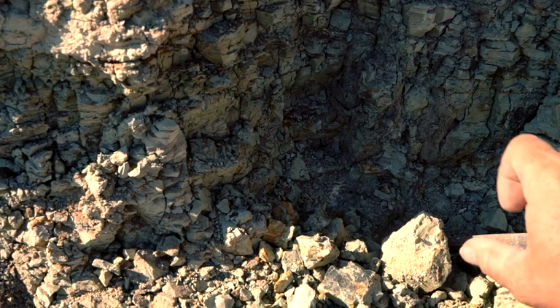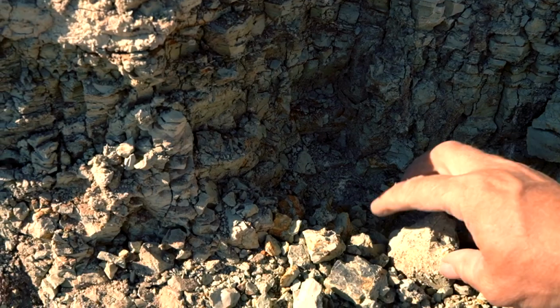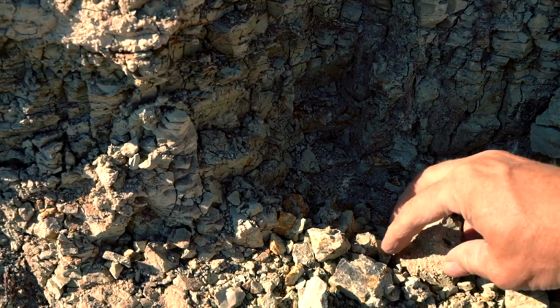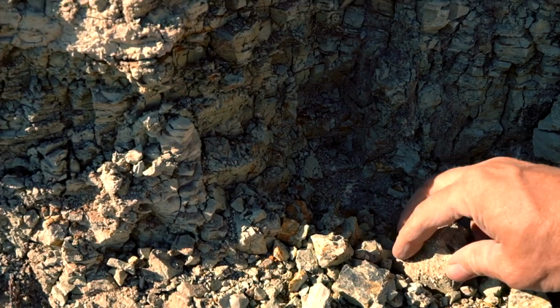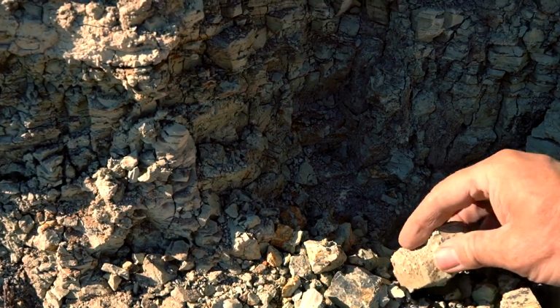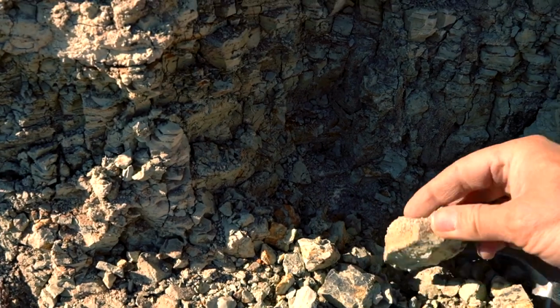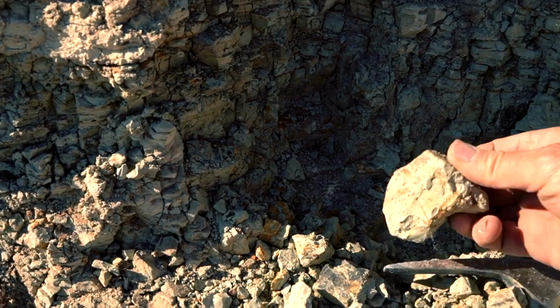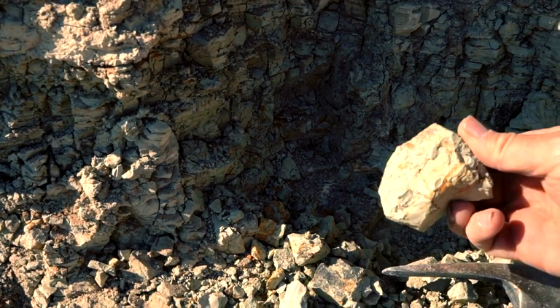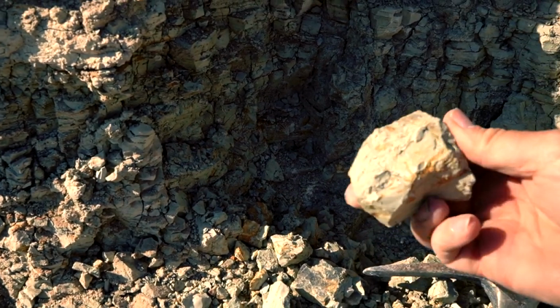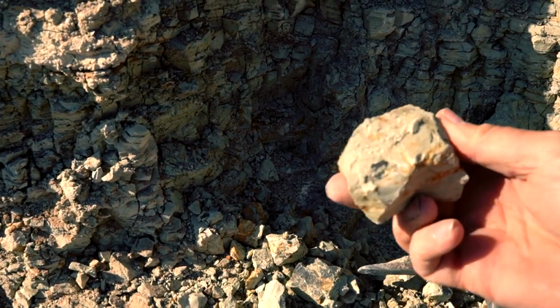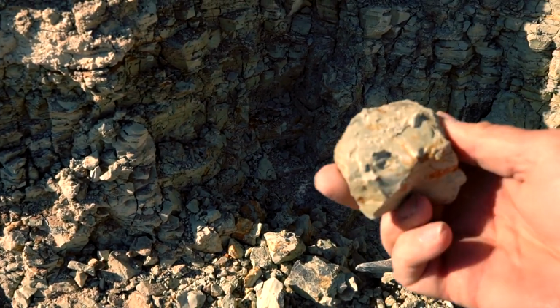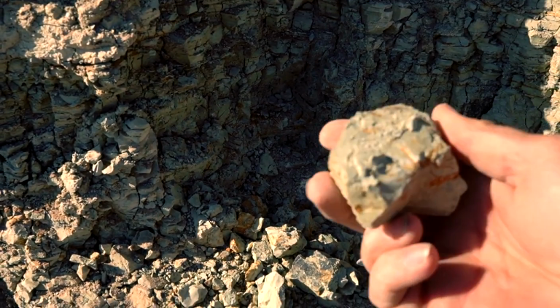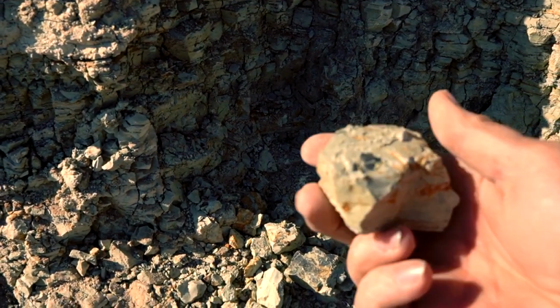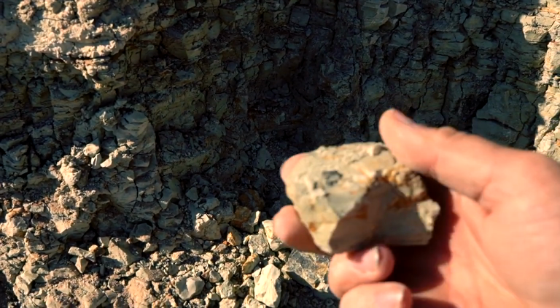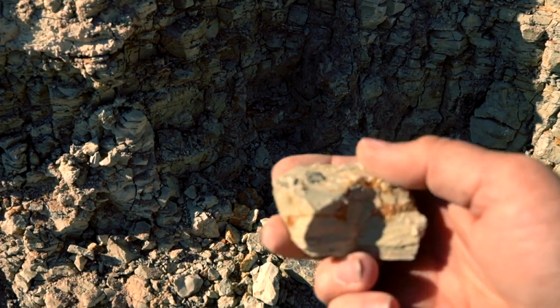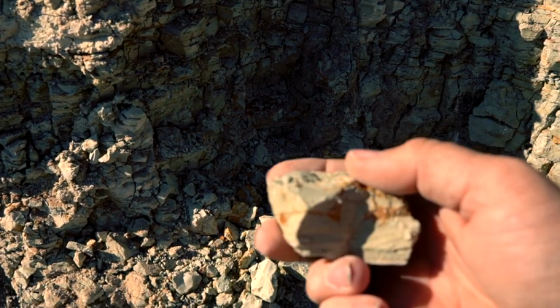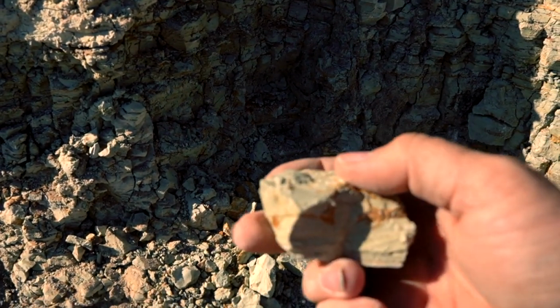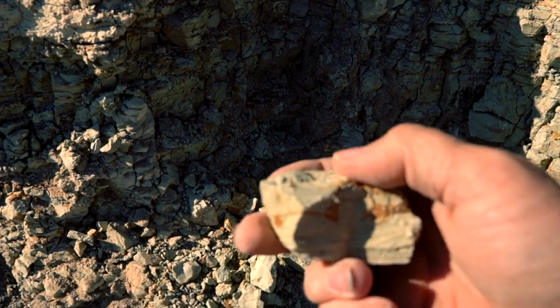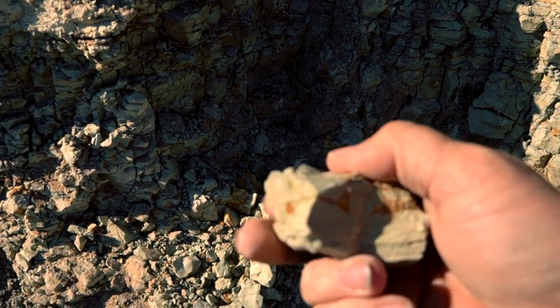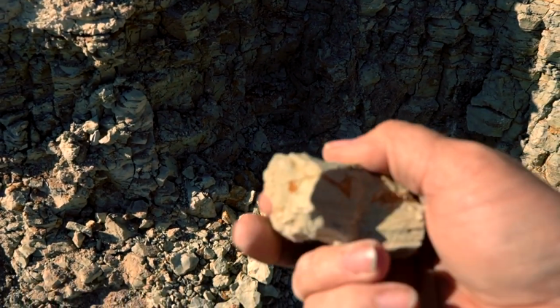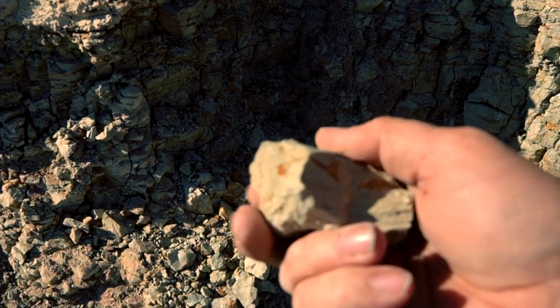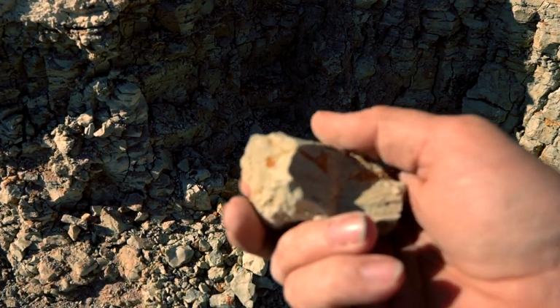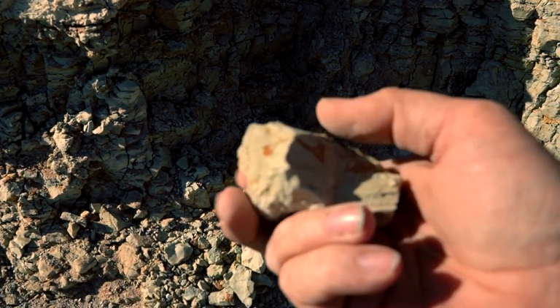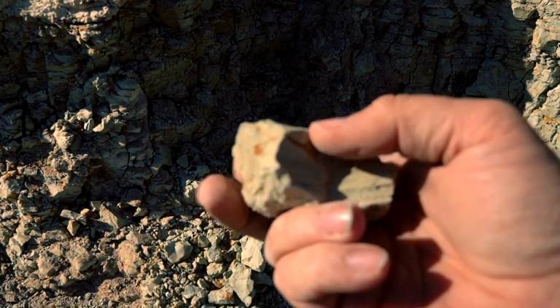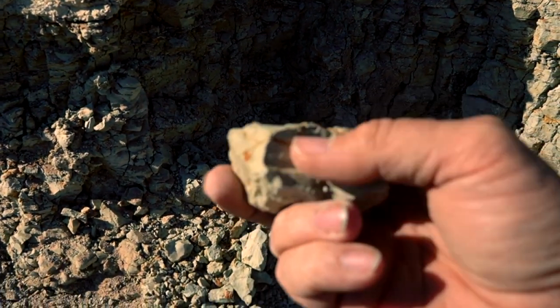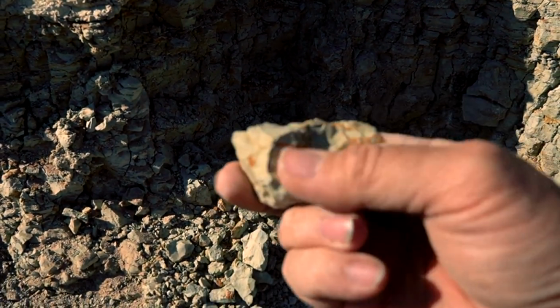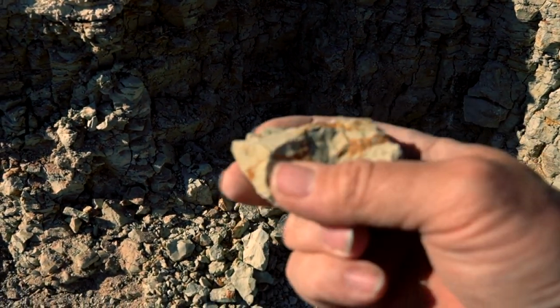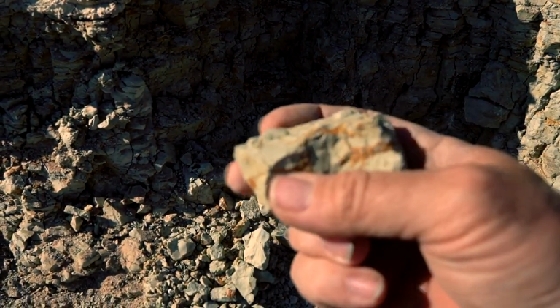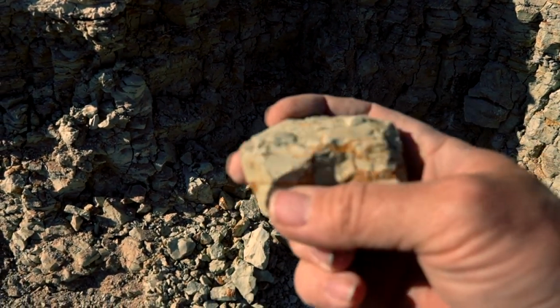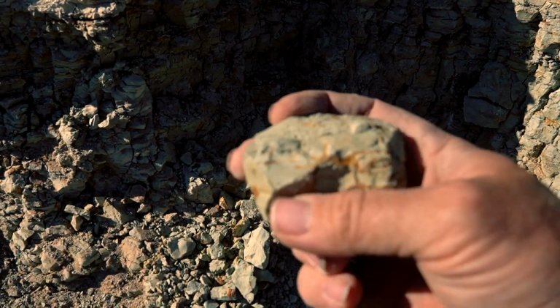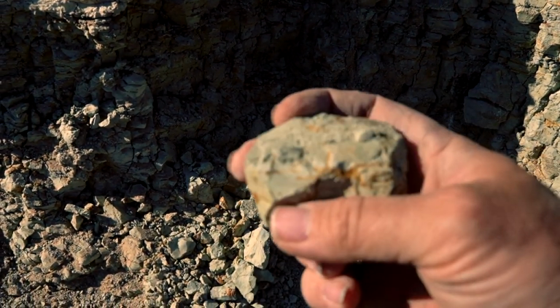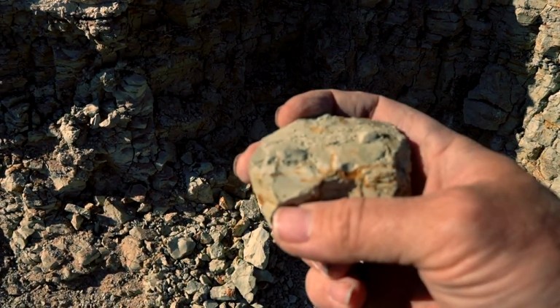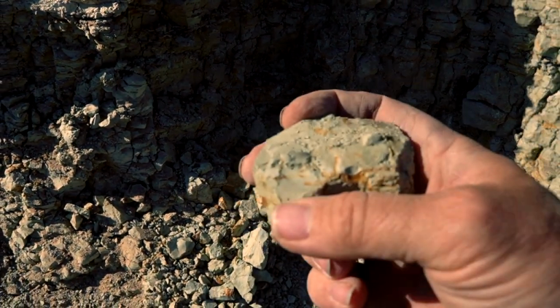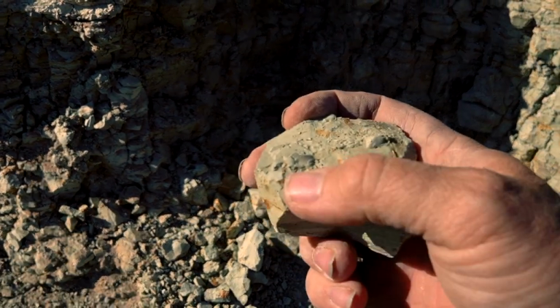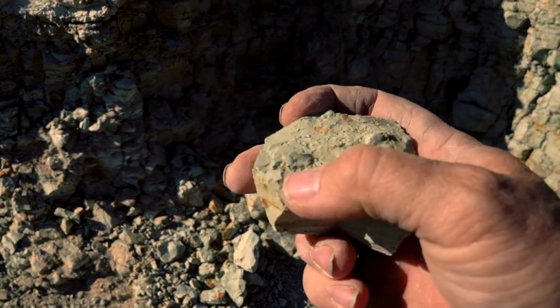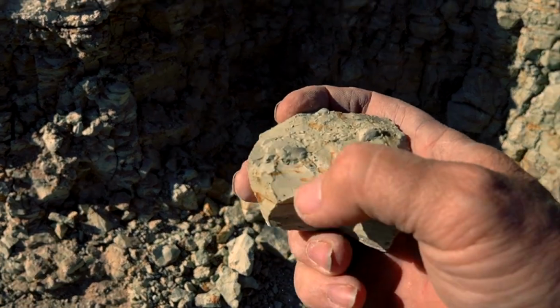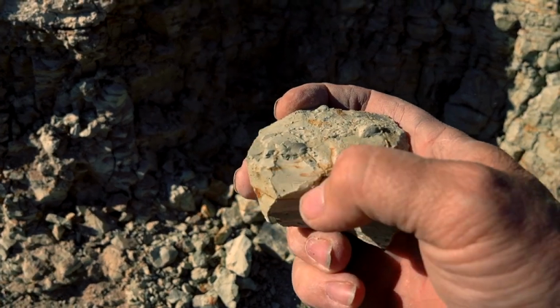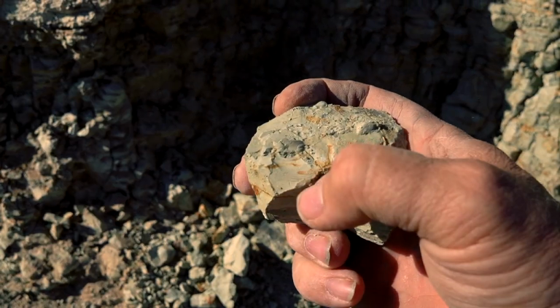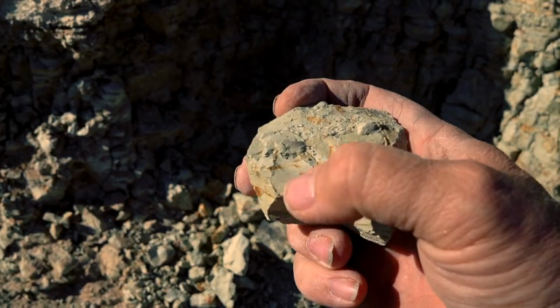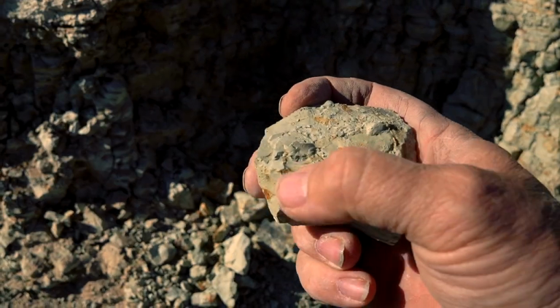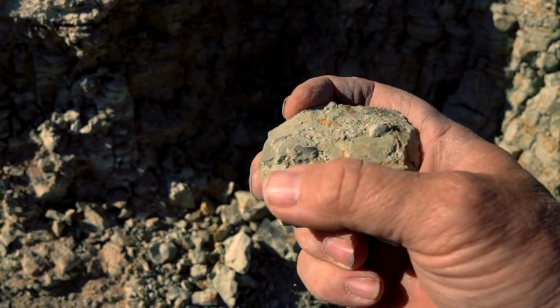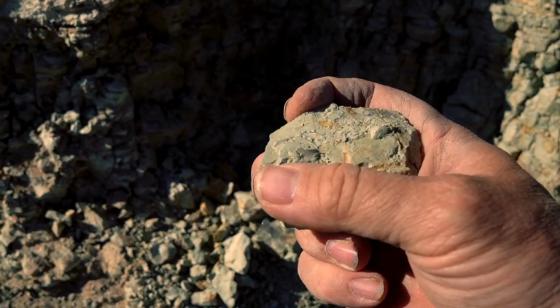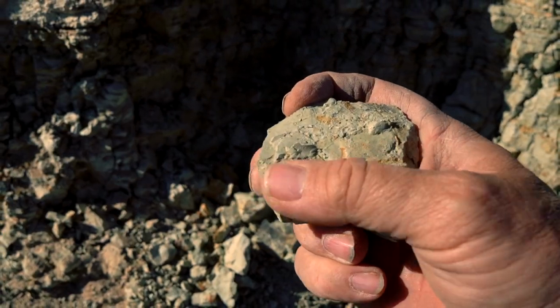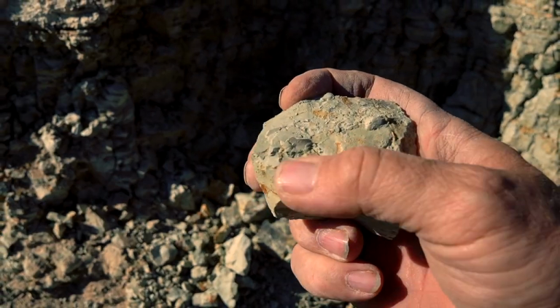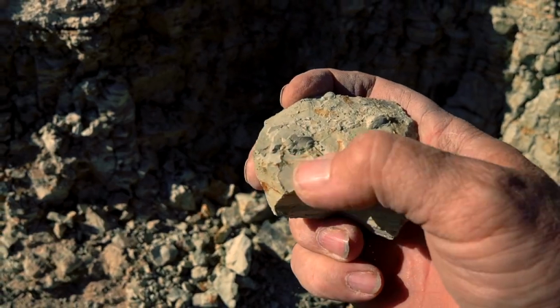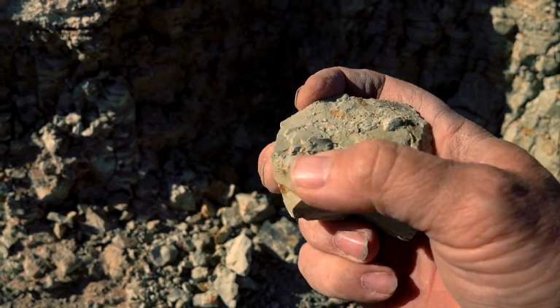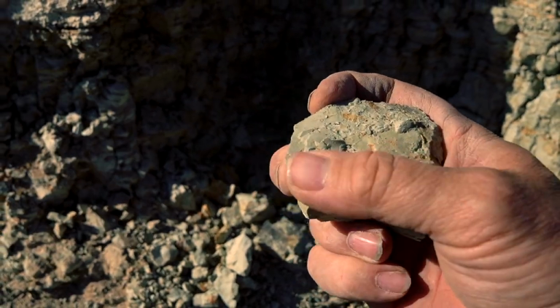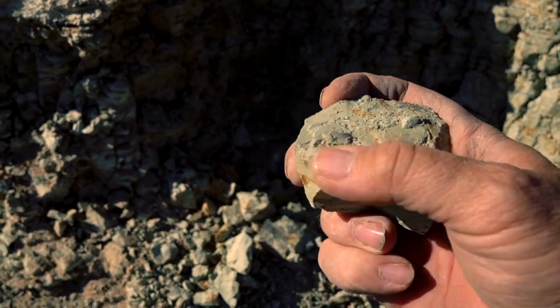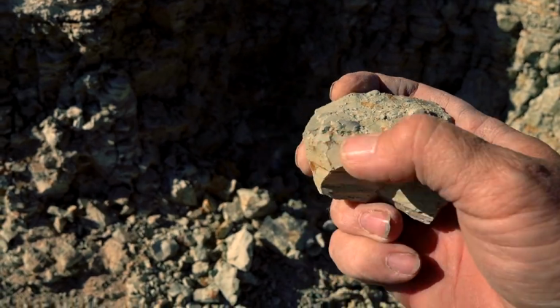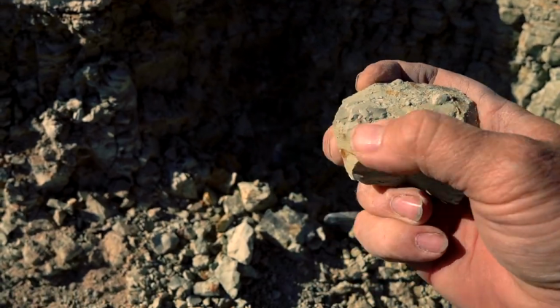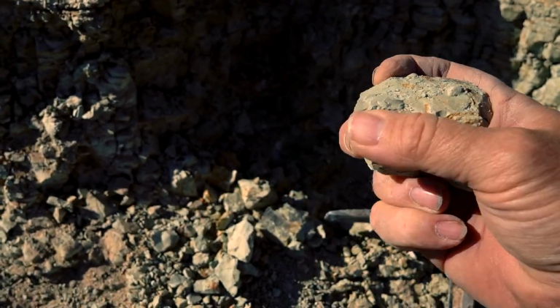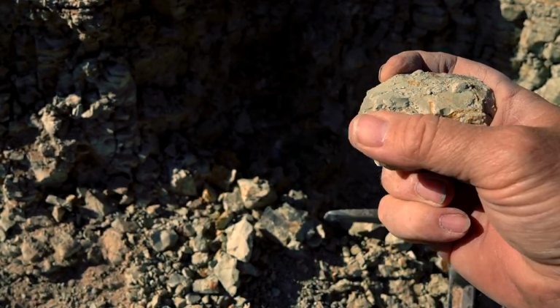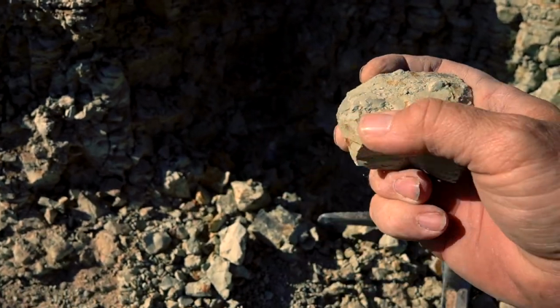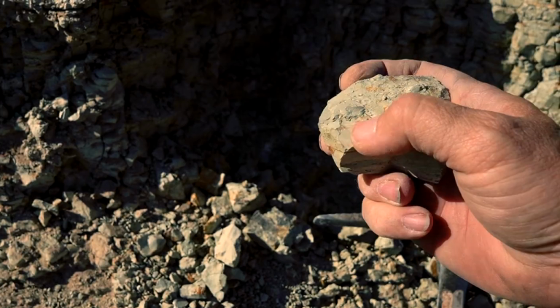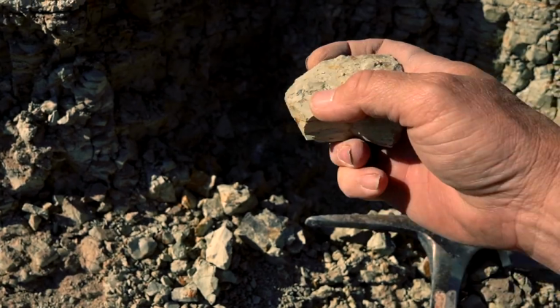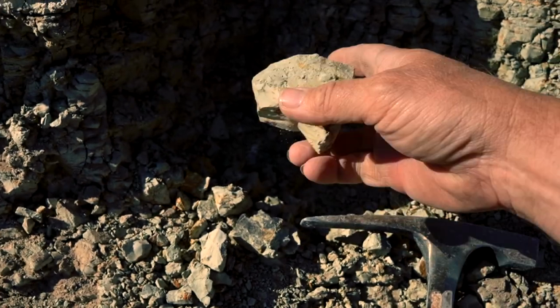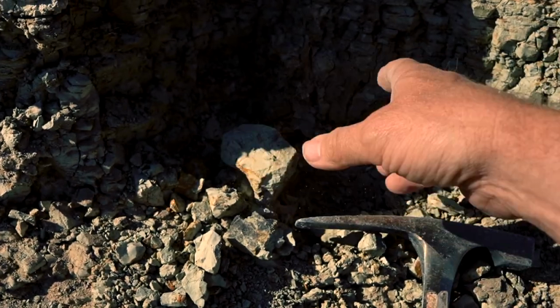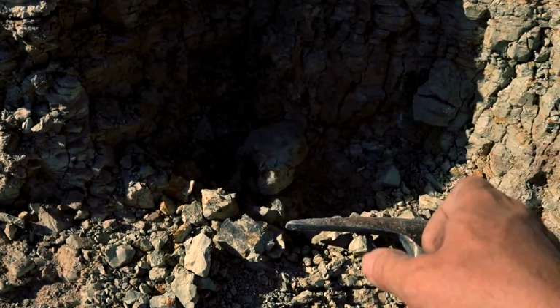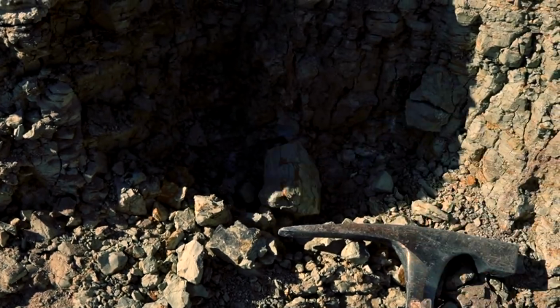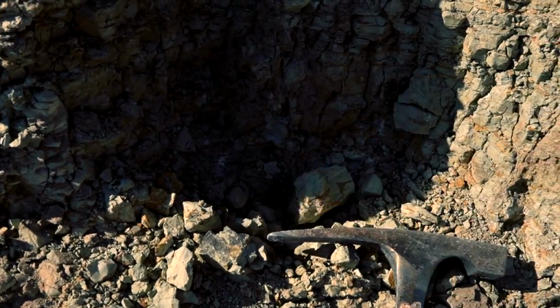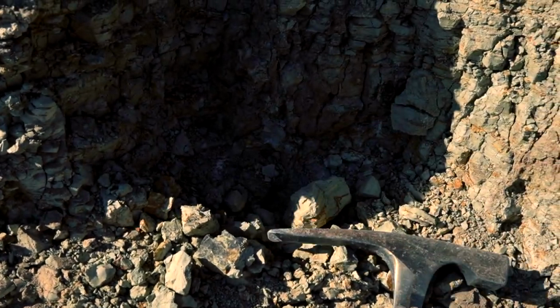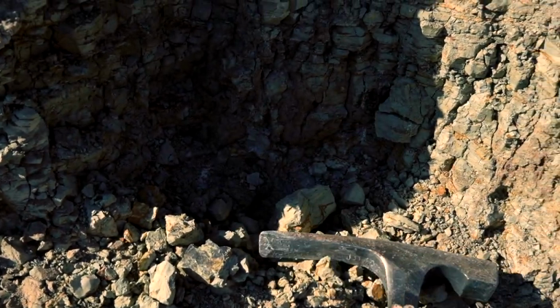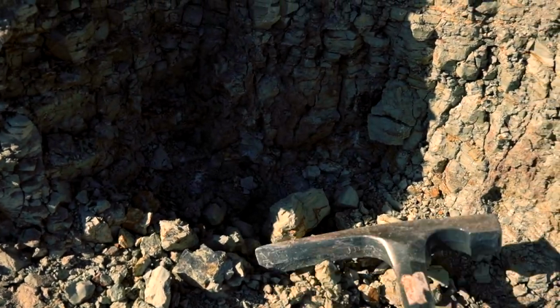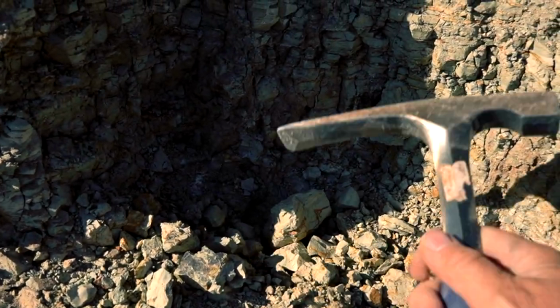Look at that. Look at the texture of that. See how it looks almost like dried mud? Because it is.